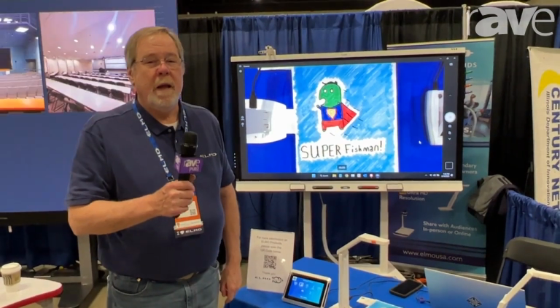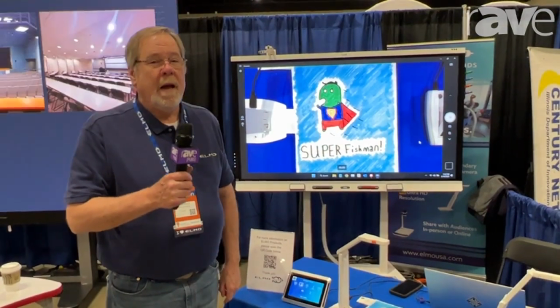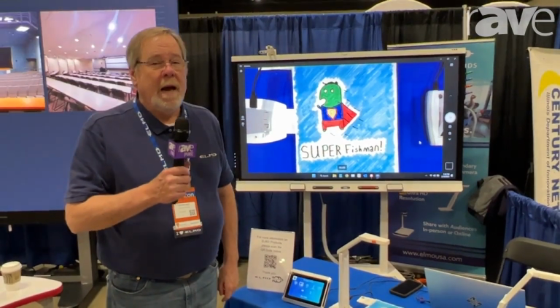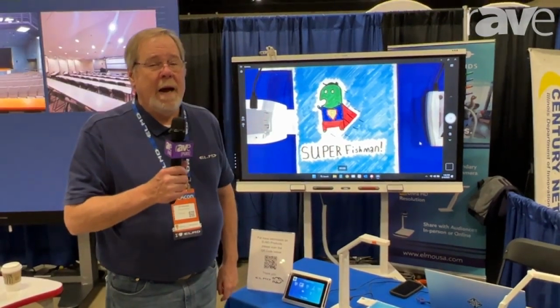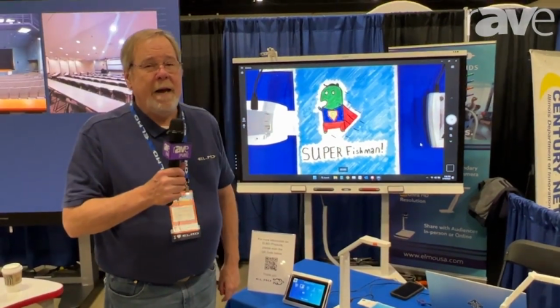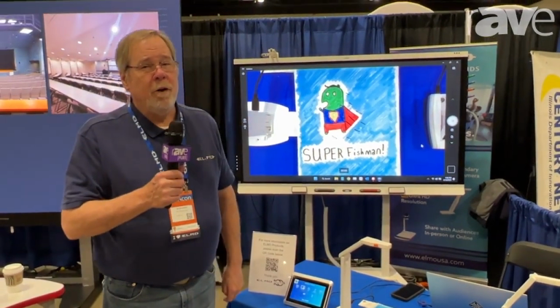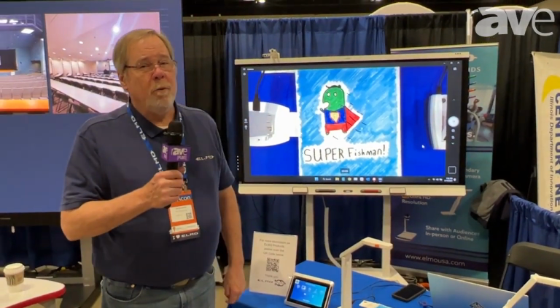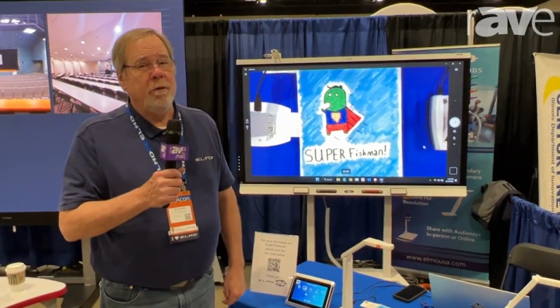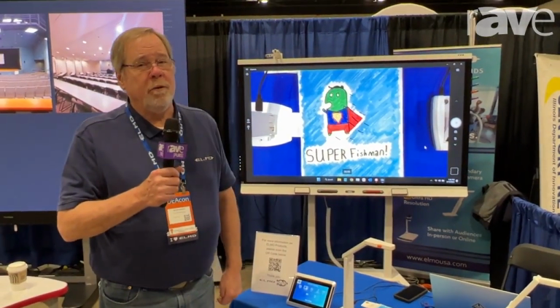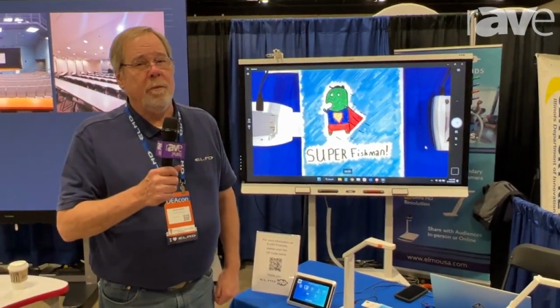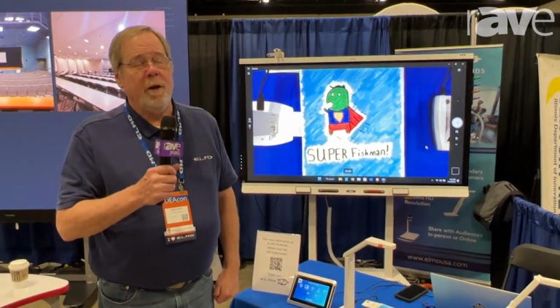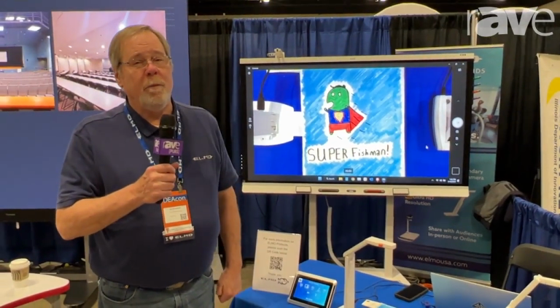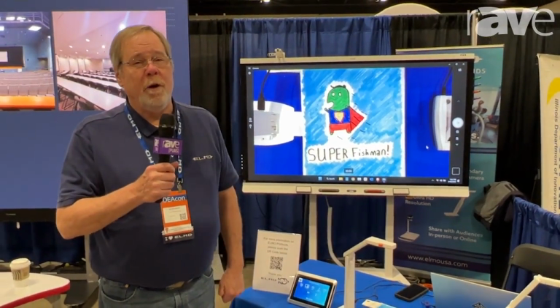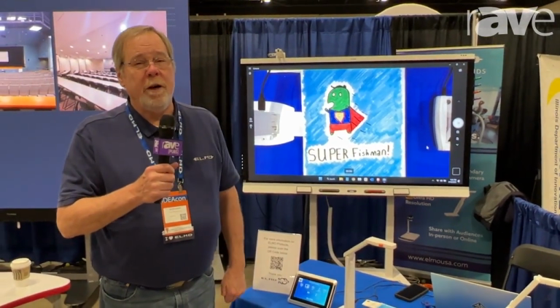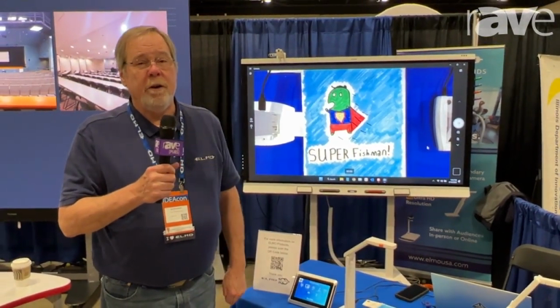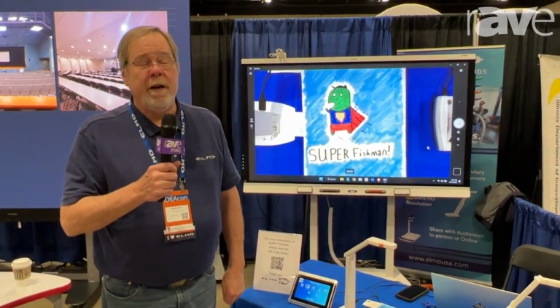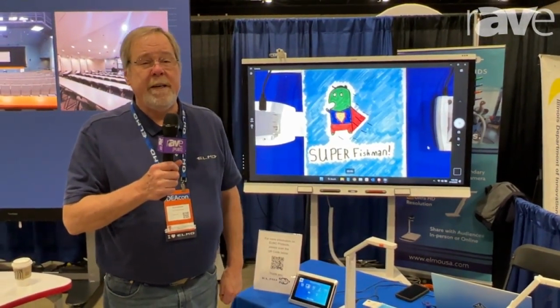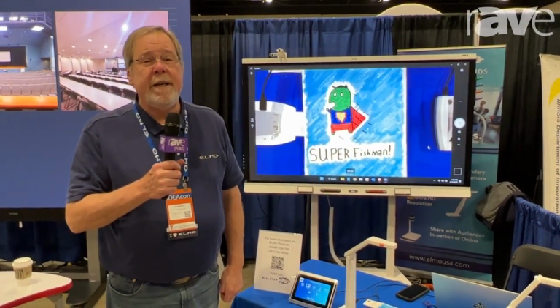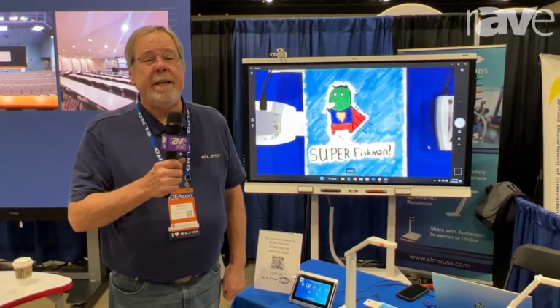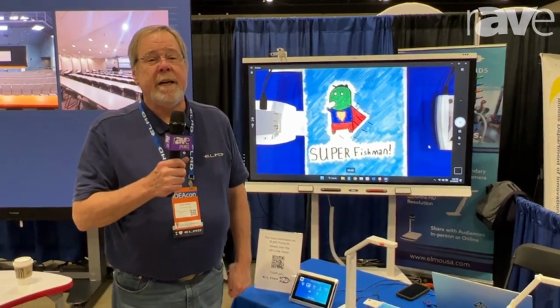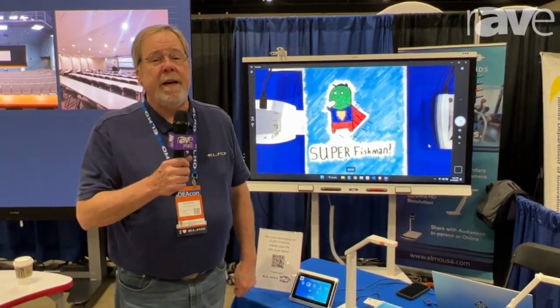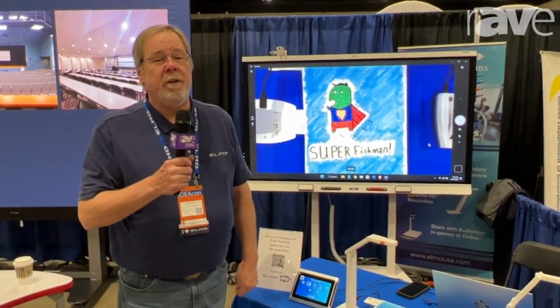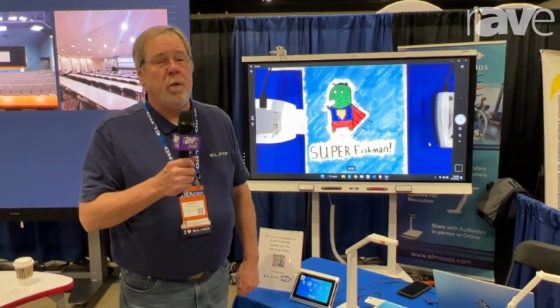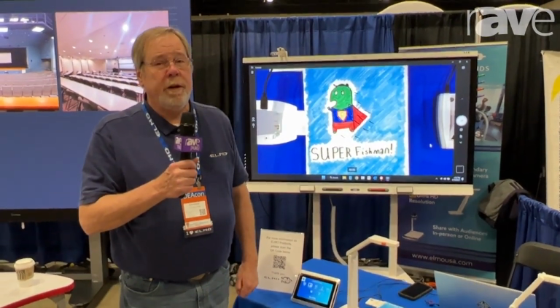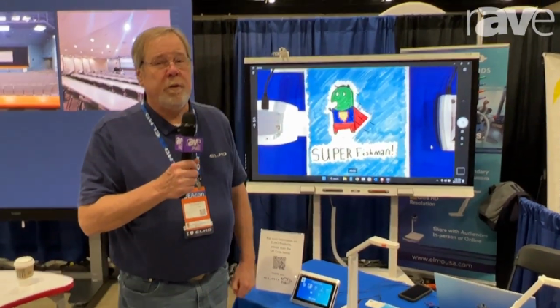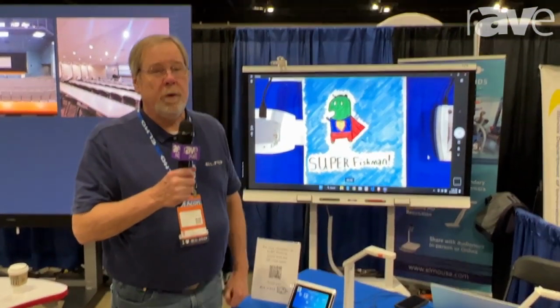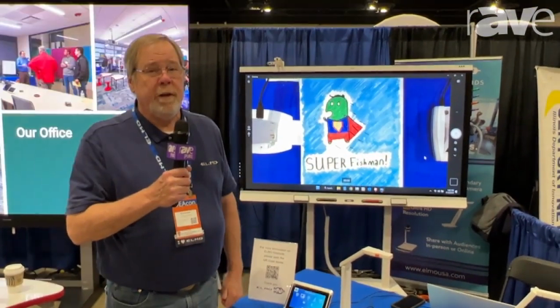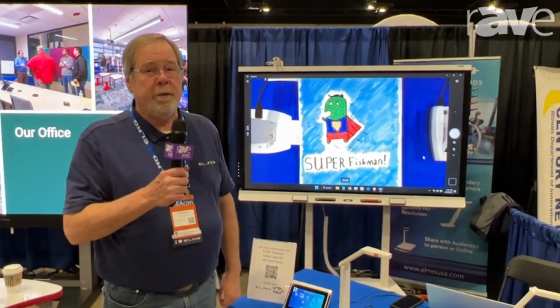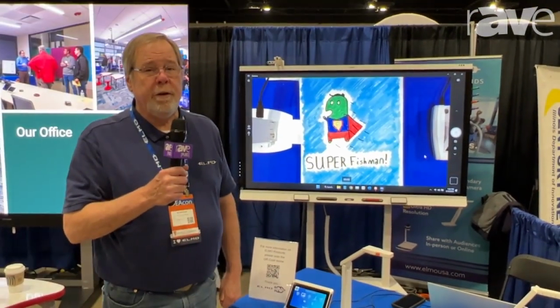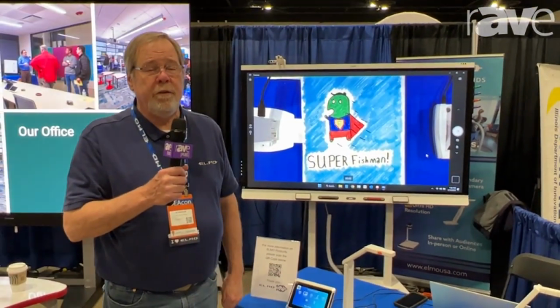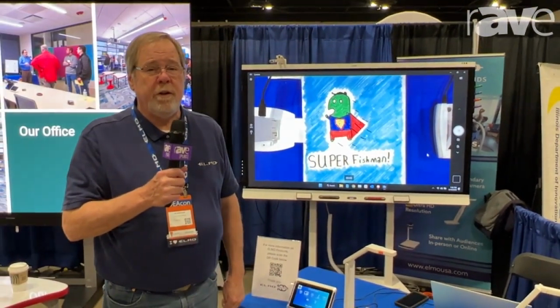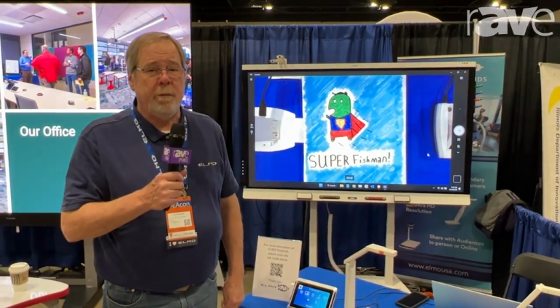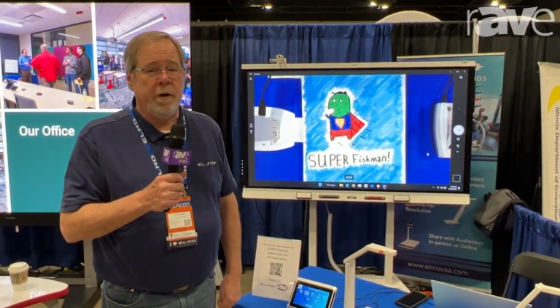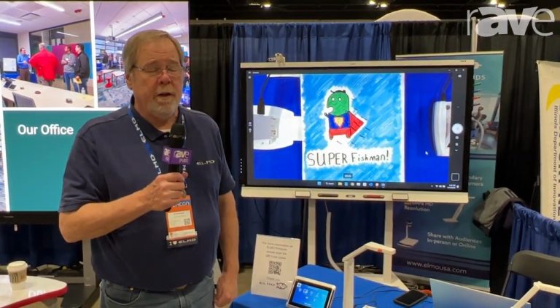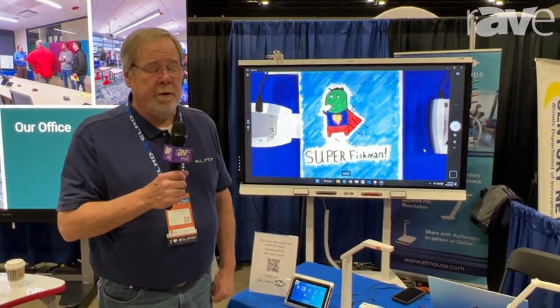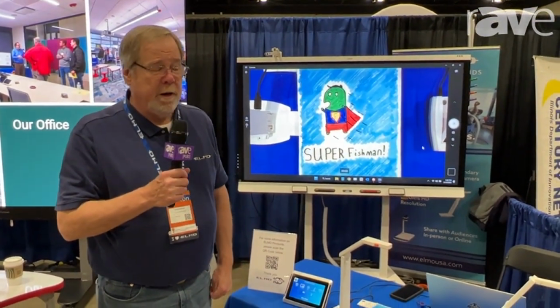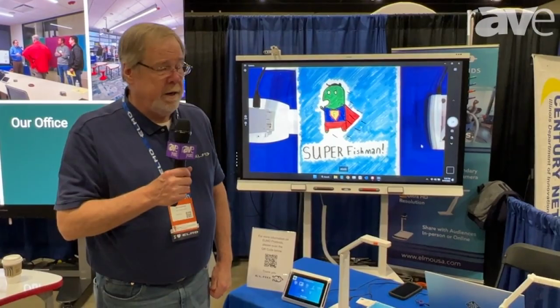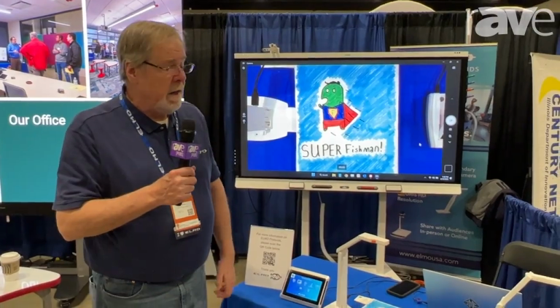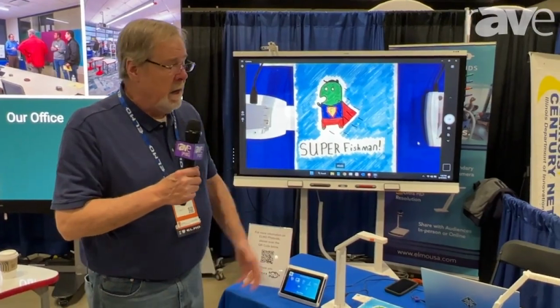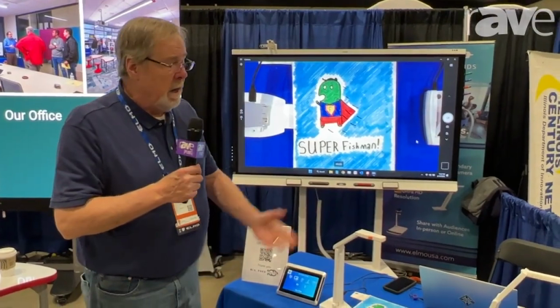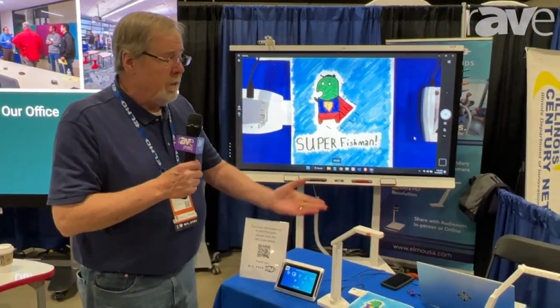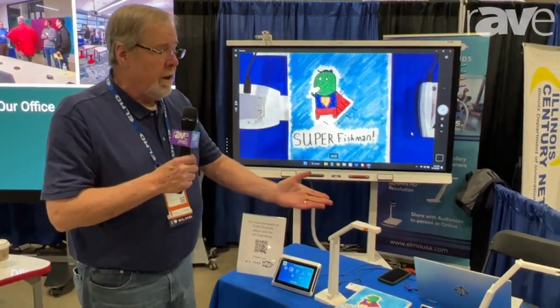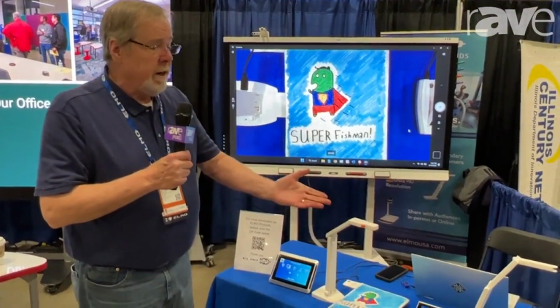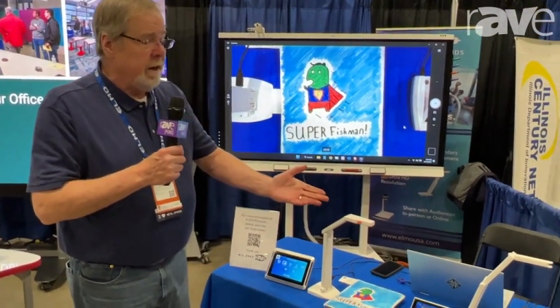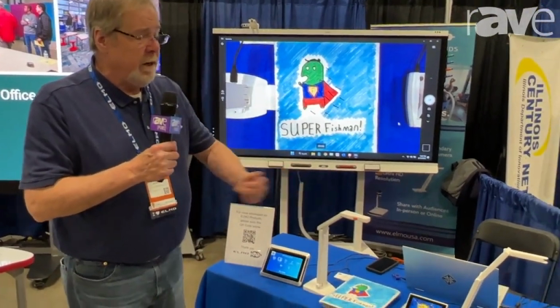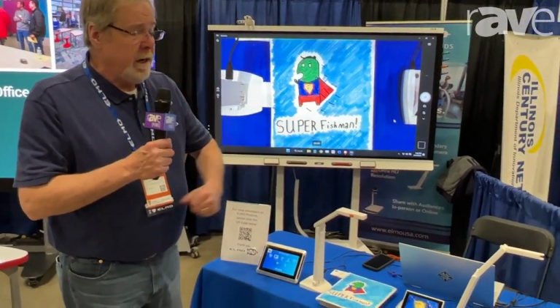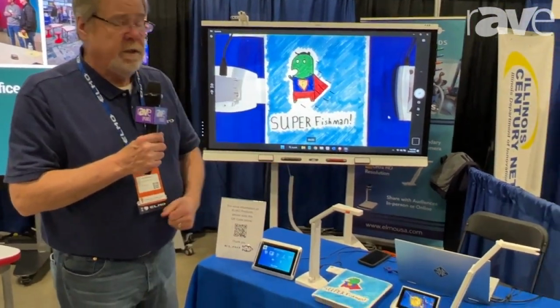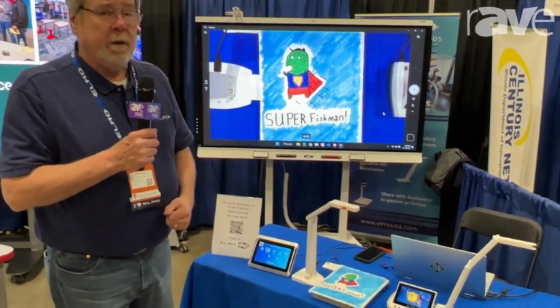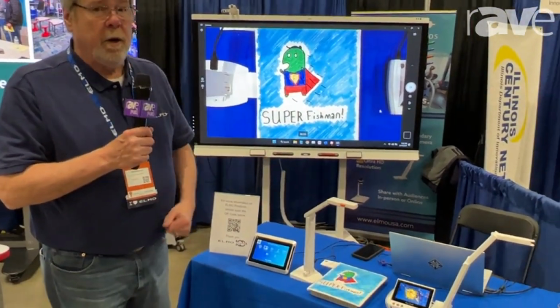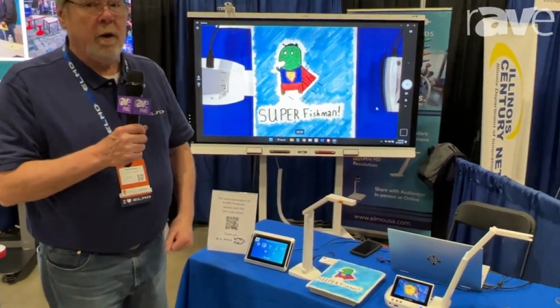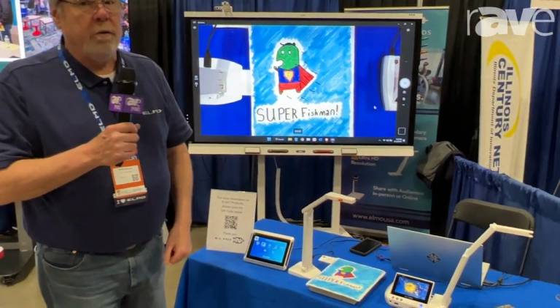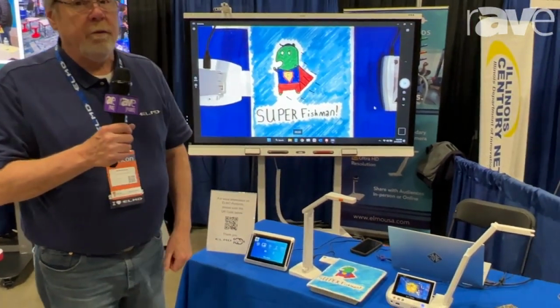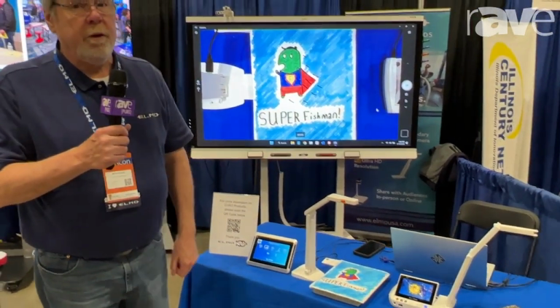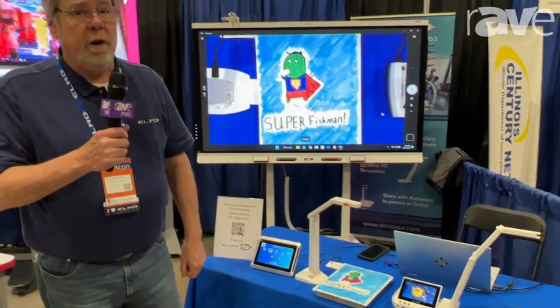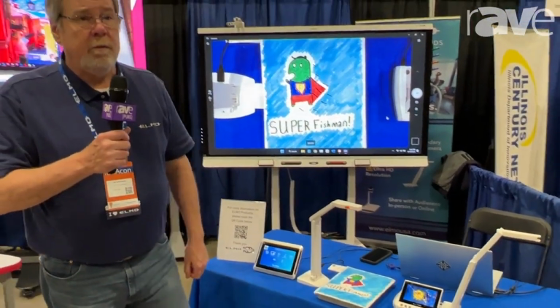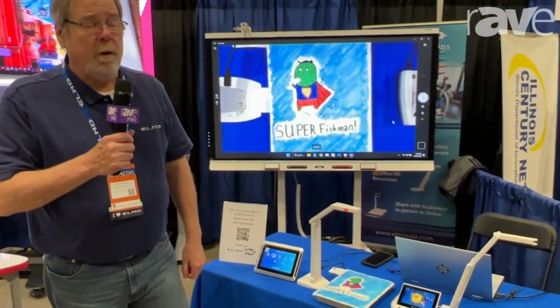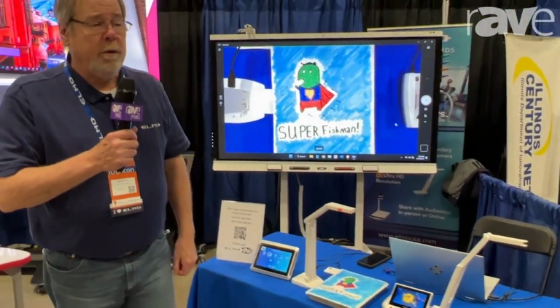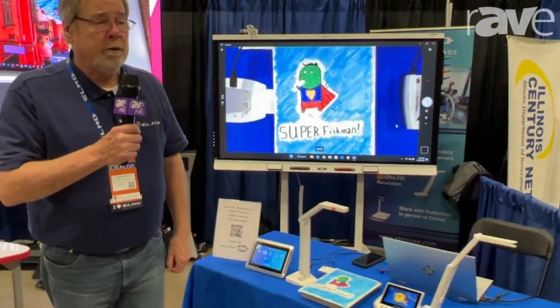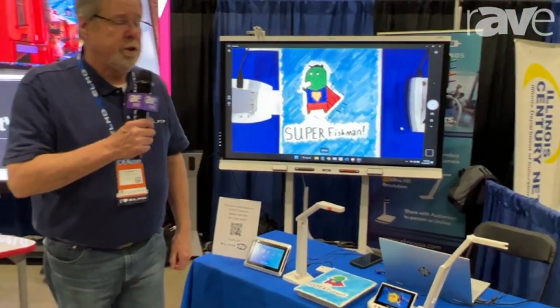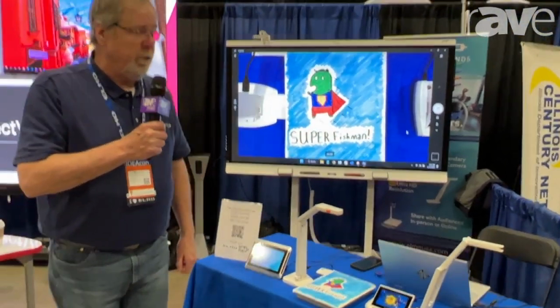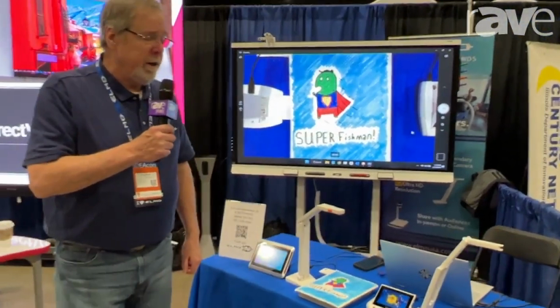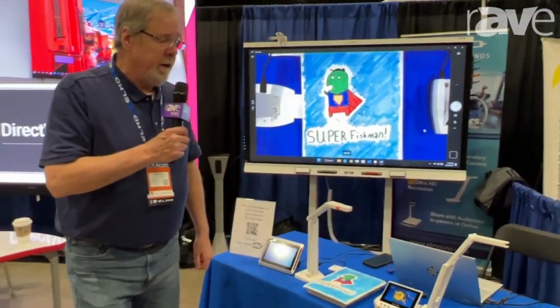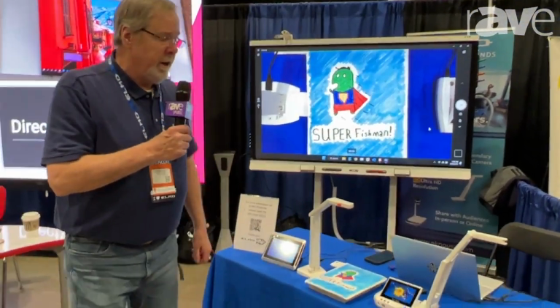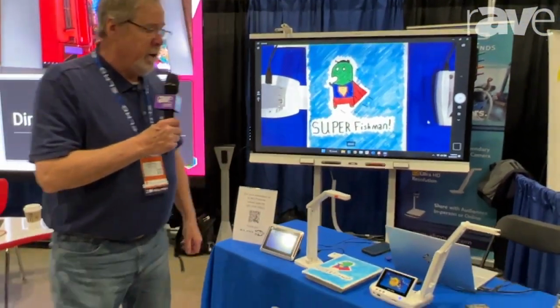Hi, Ed Holmwood from ELMO here at IdeaCon 2023 in Schaumburg, Illinois. I thought I'd give you guys a quick overview of what we're showing here.